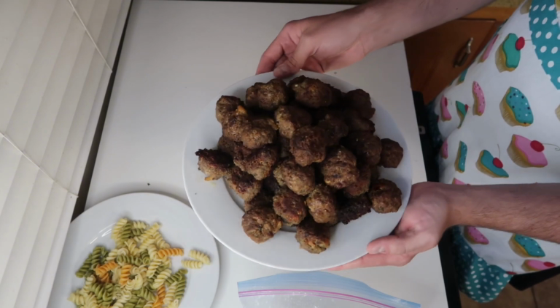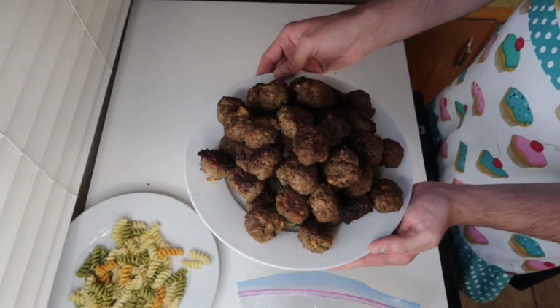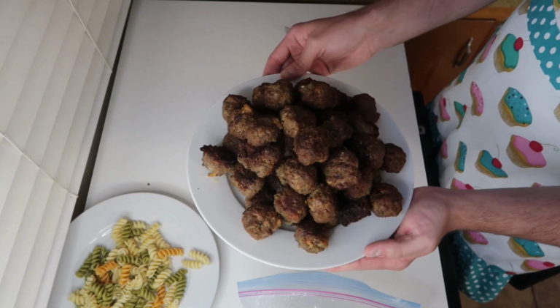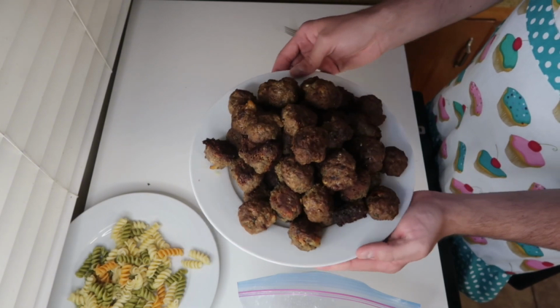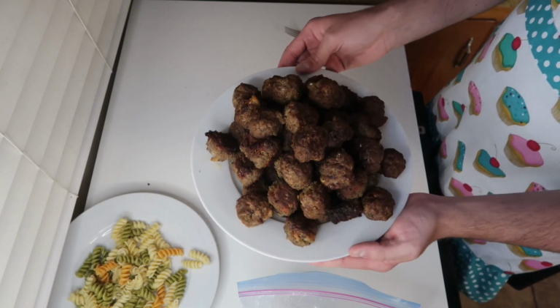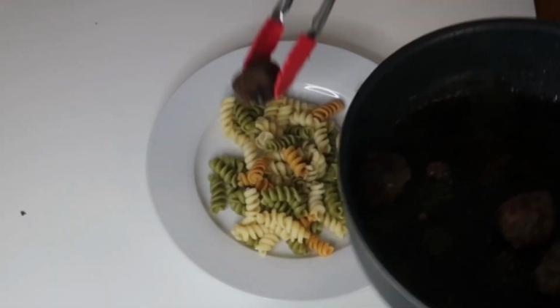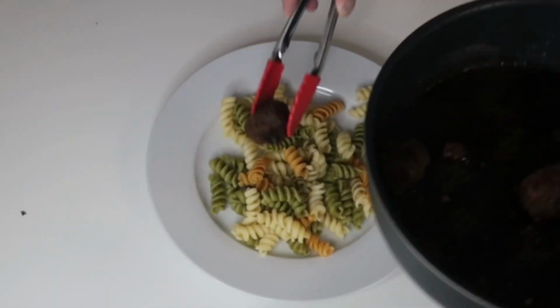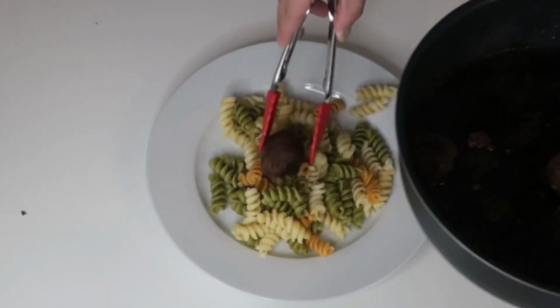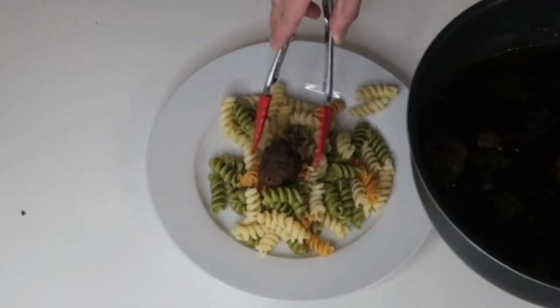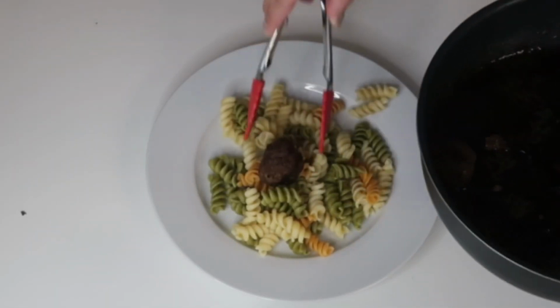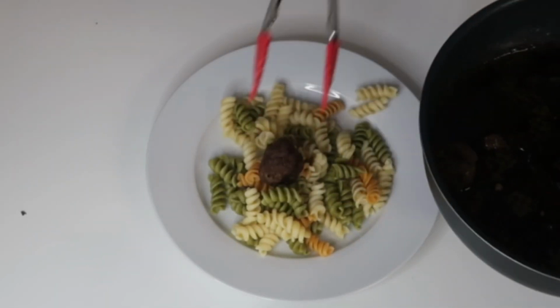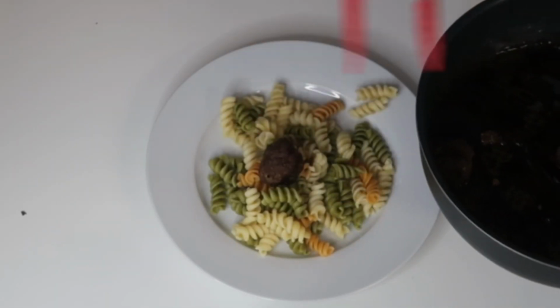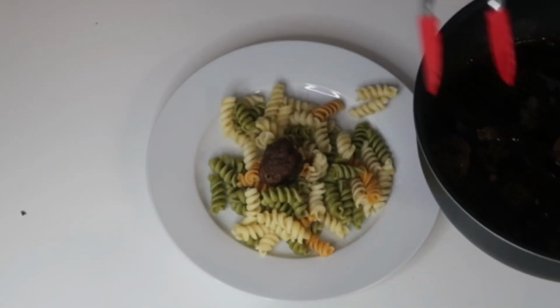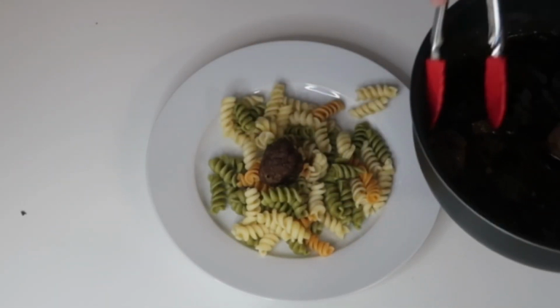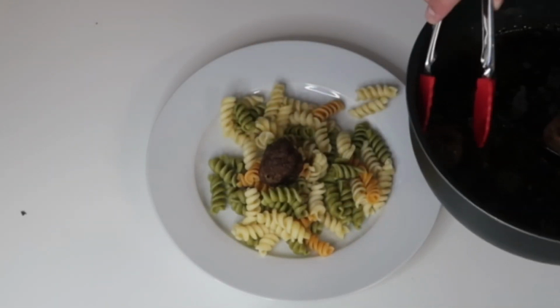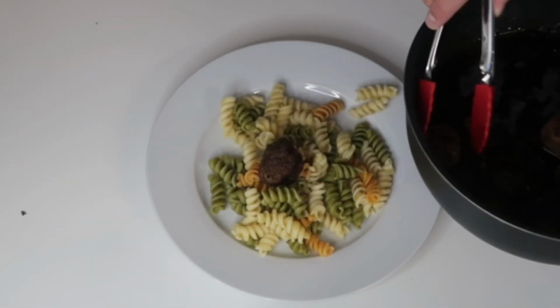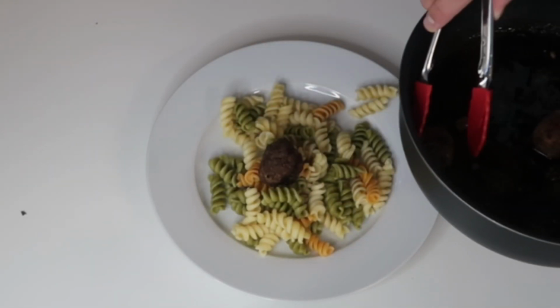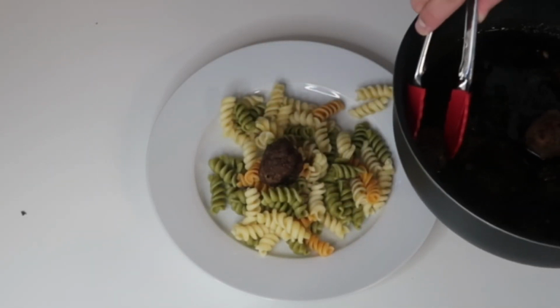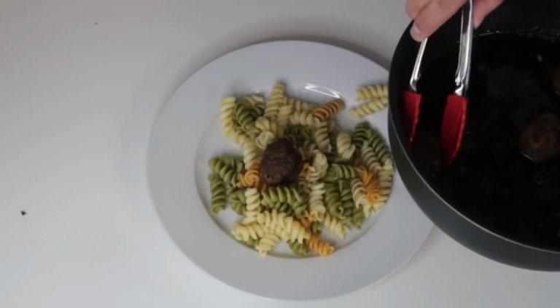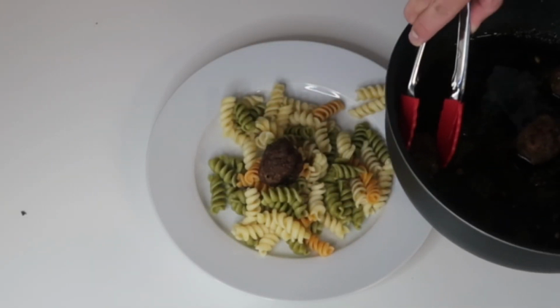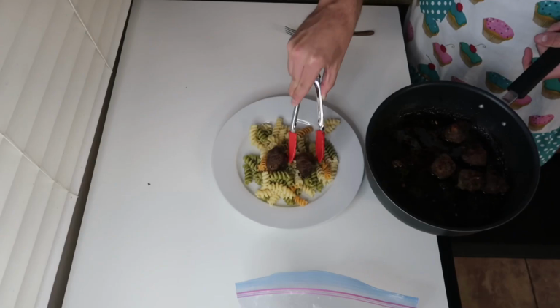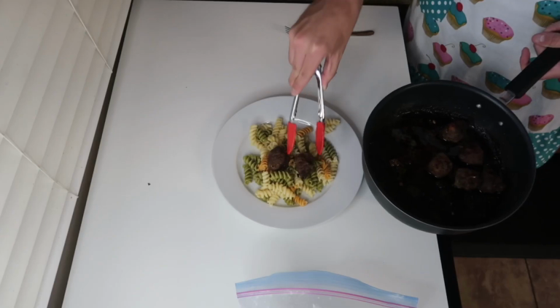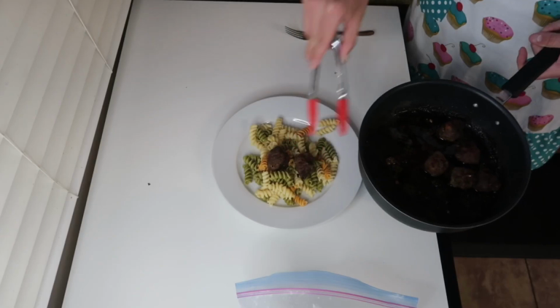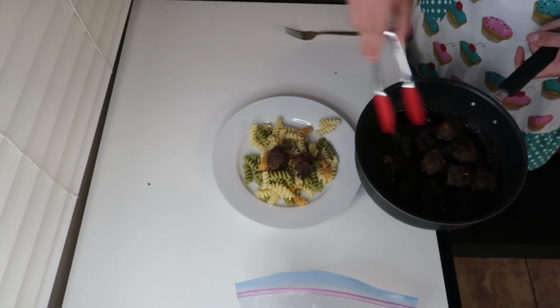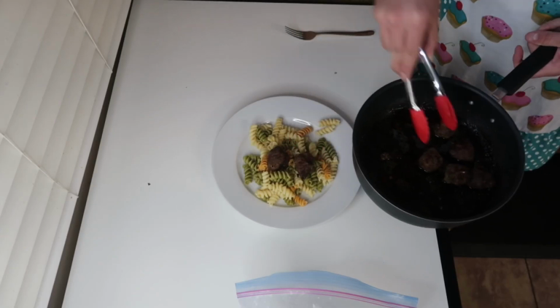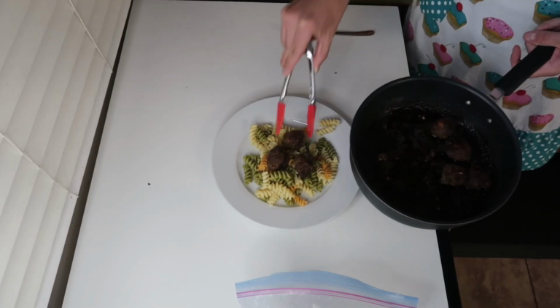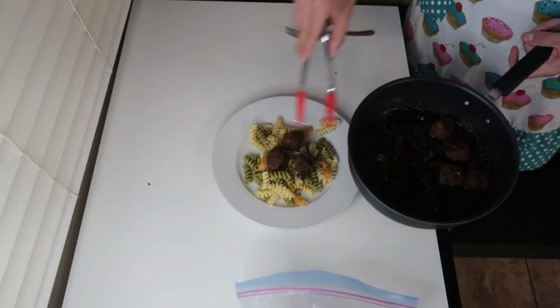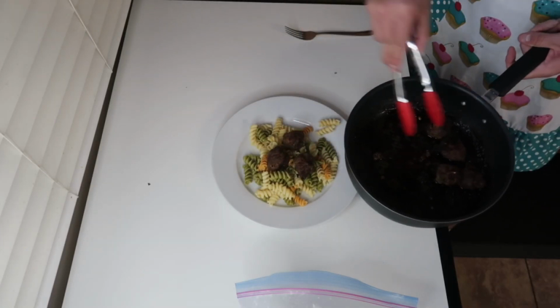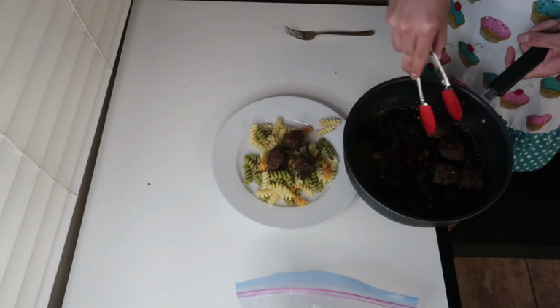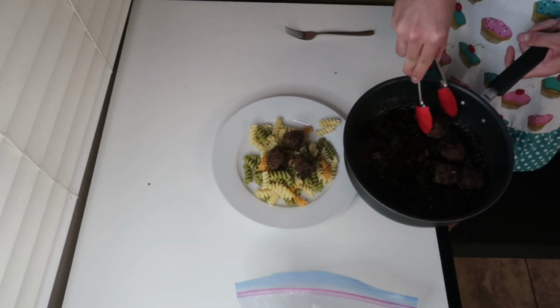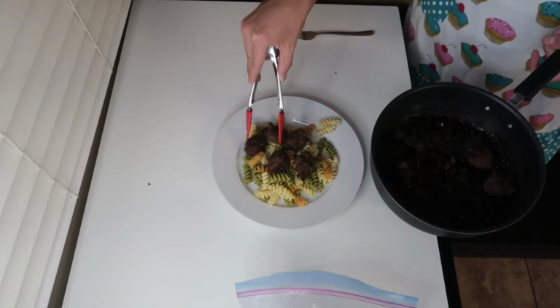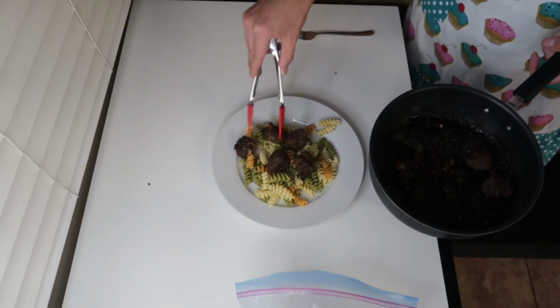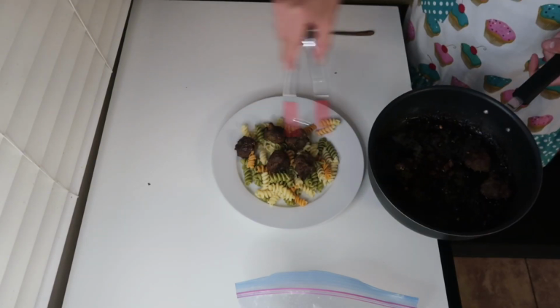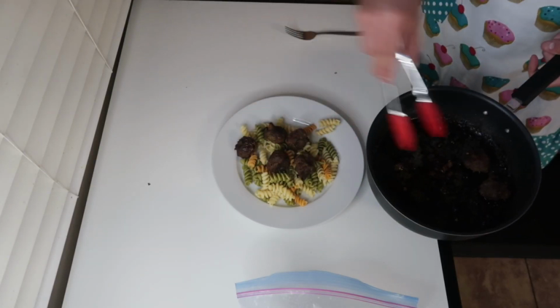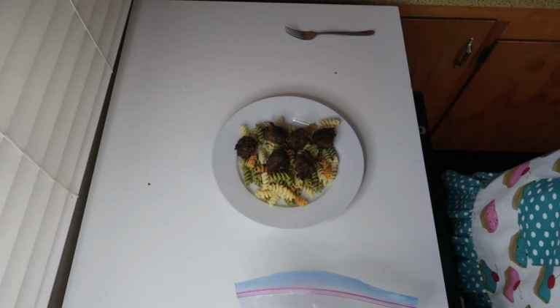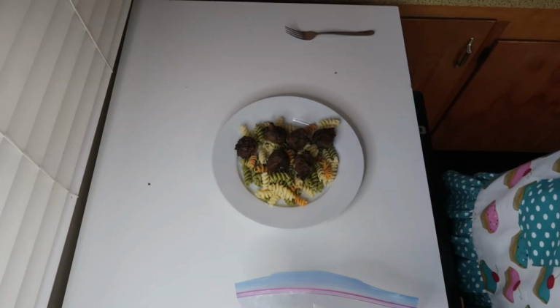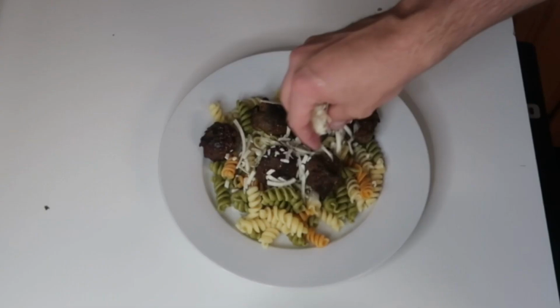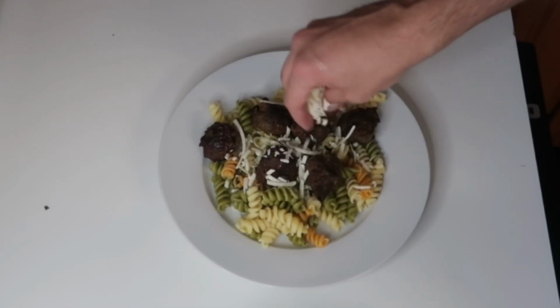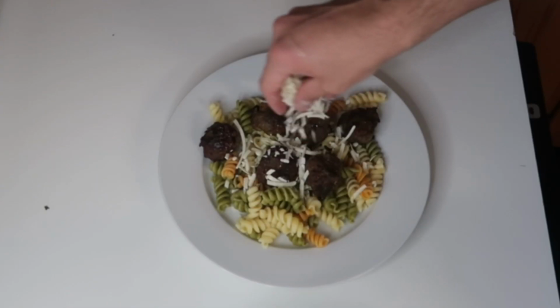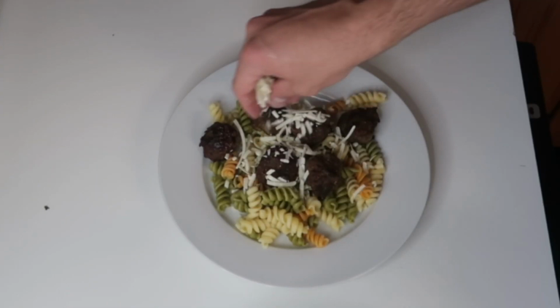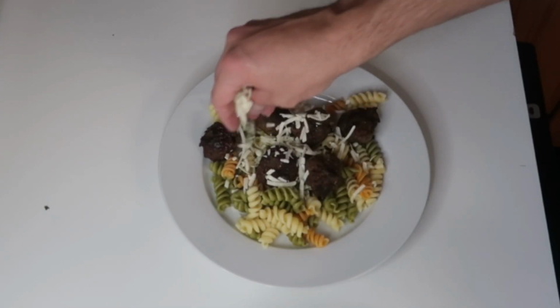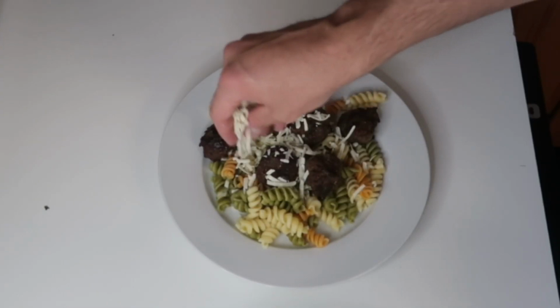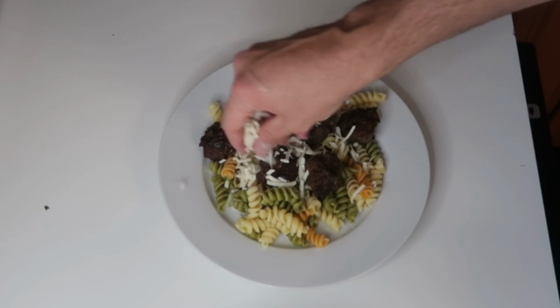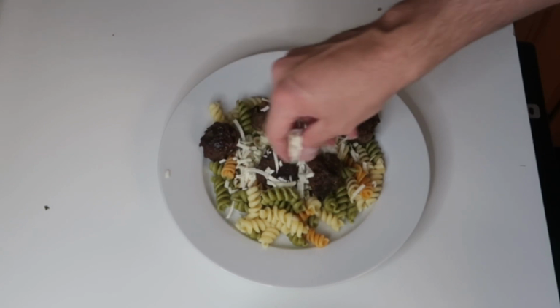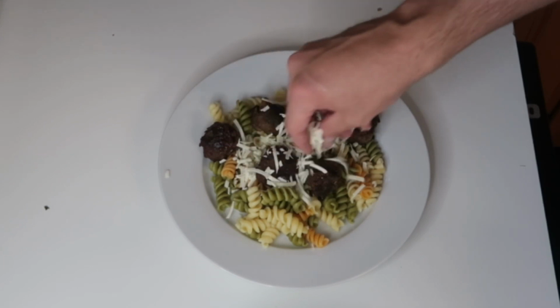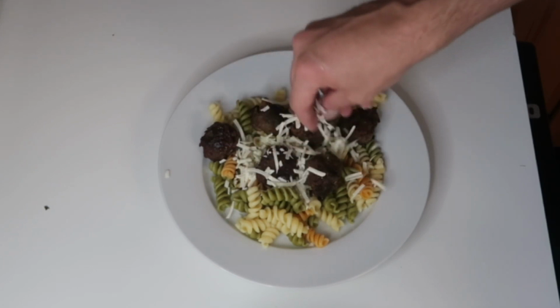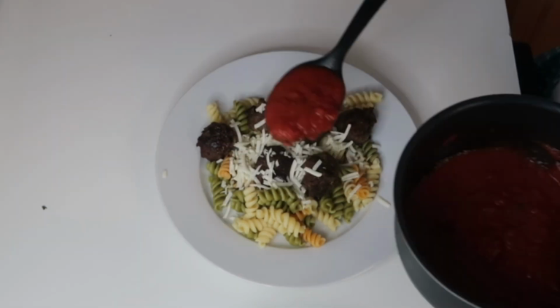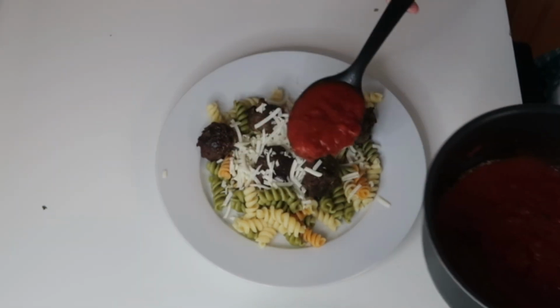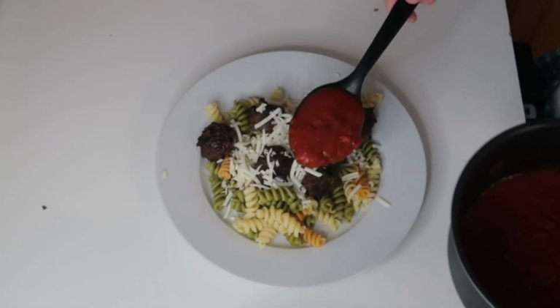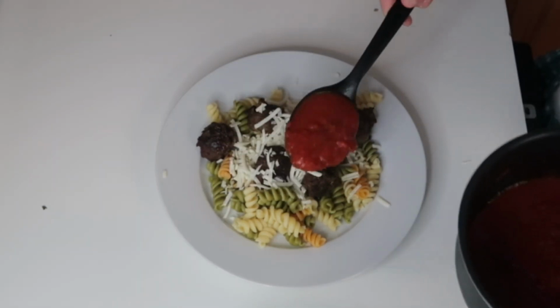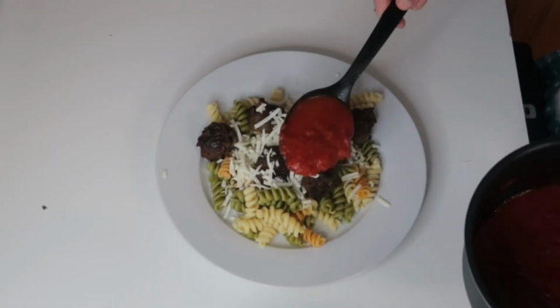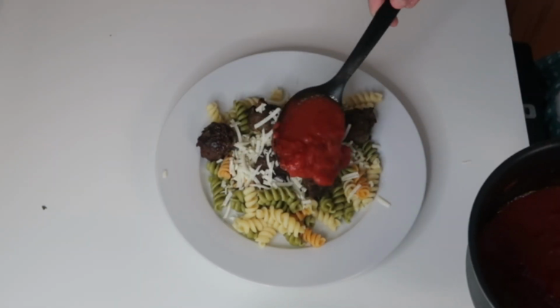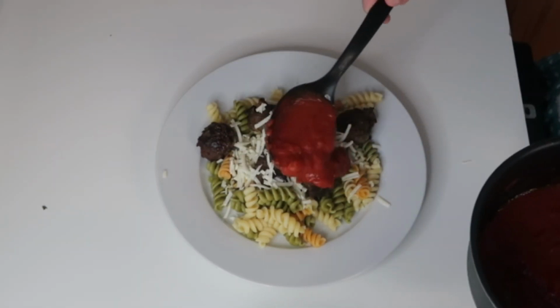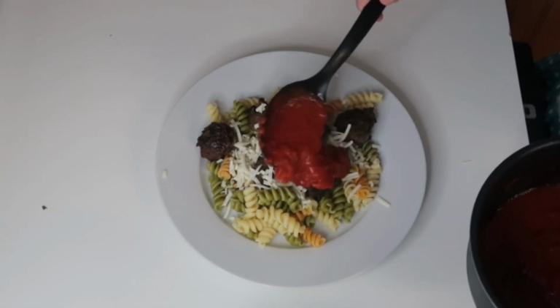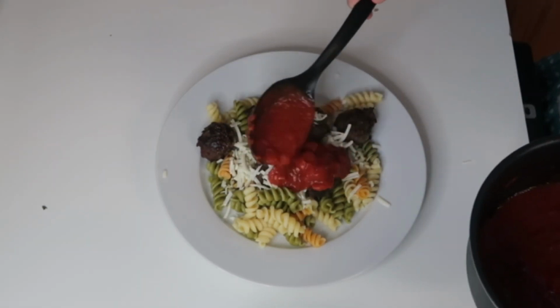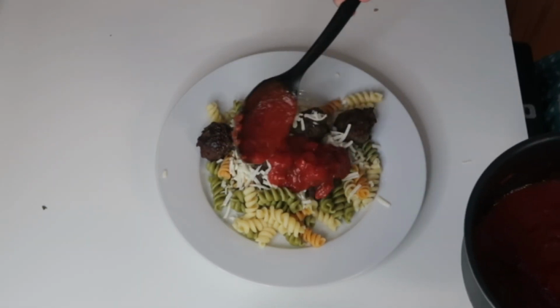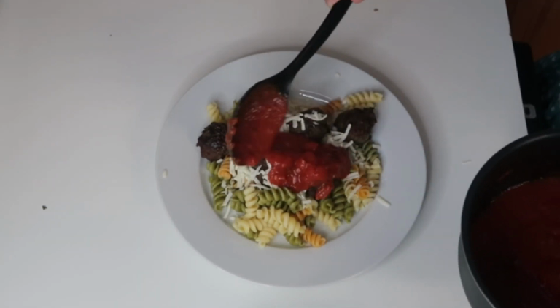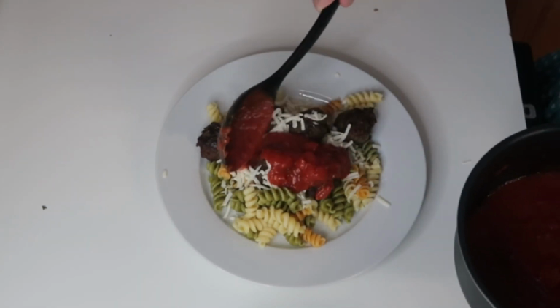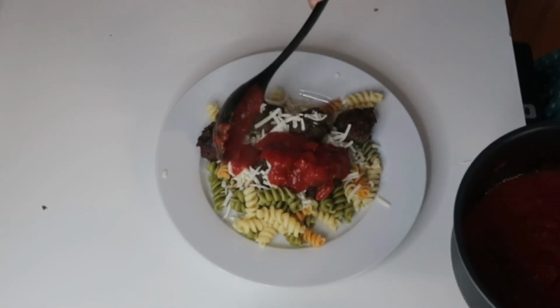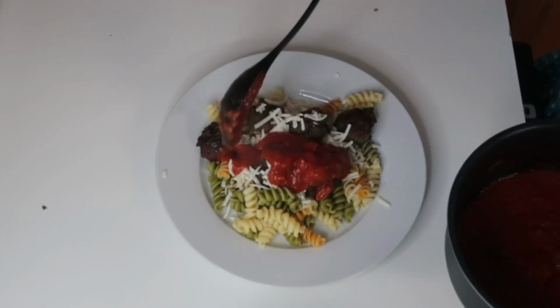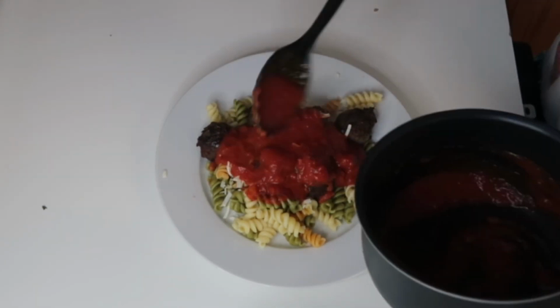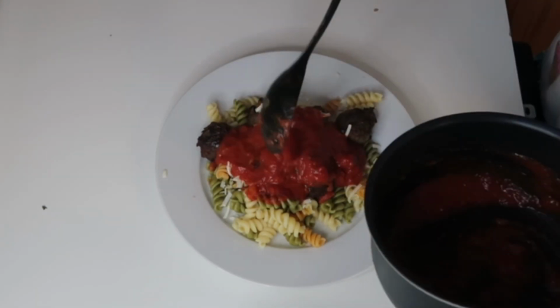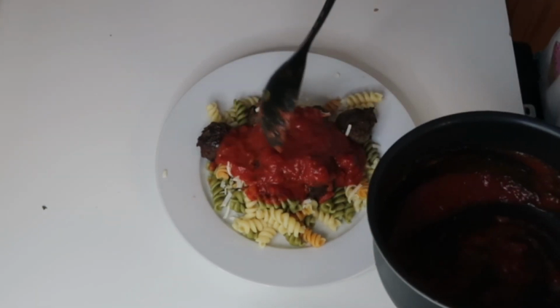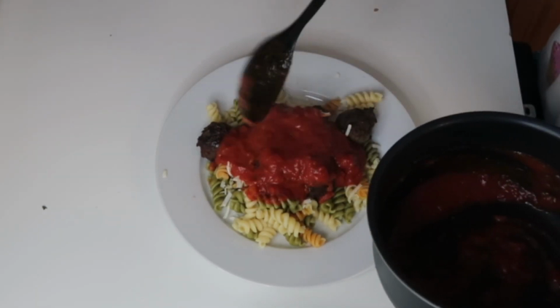They're super good. I highly recommend this recipe, and what you don't eat you can literally freeze and reheat — it's so easy. Topping it off with some Pecorino cheese.